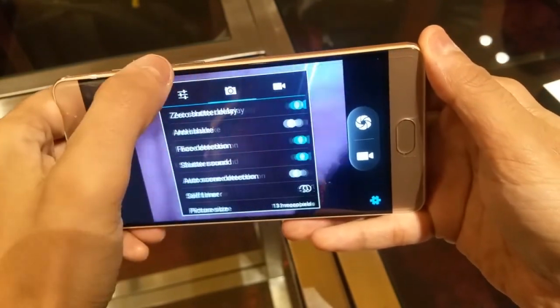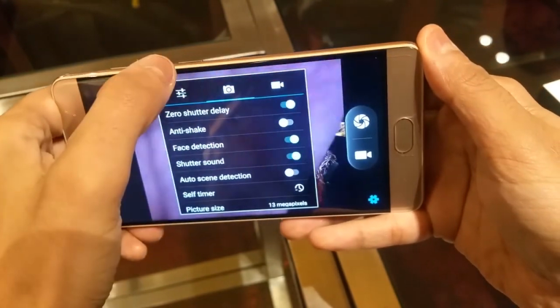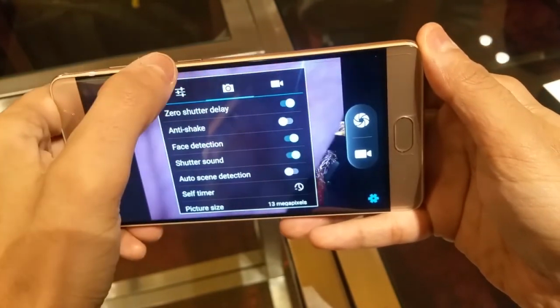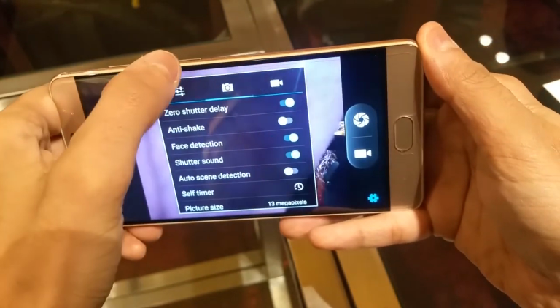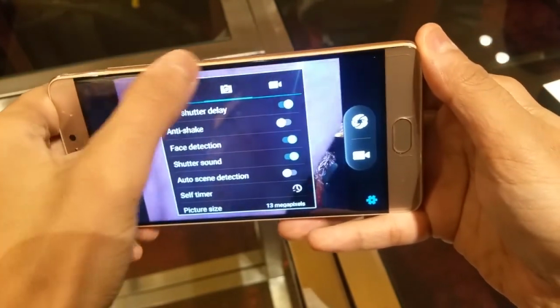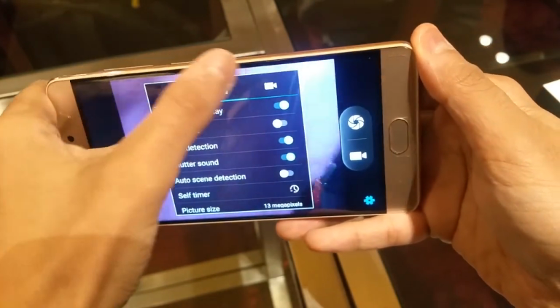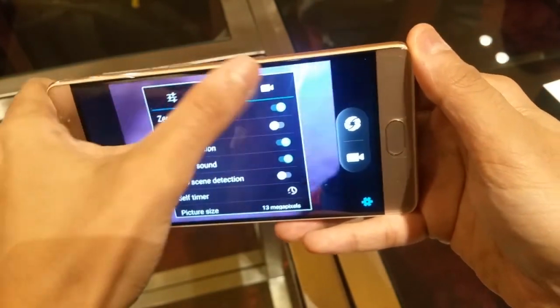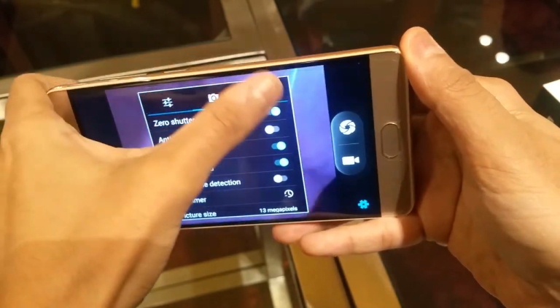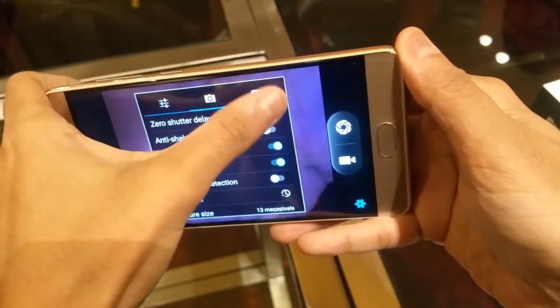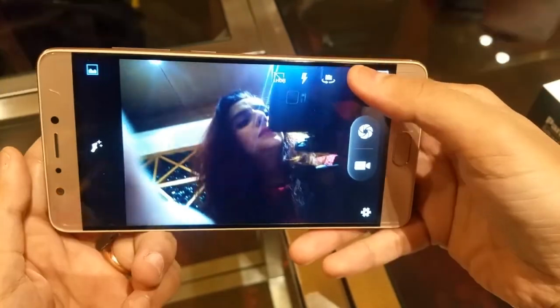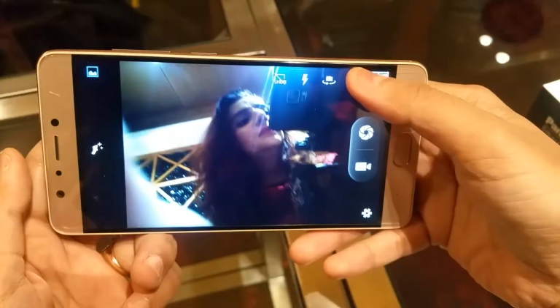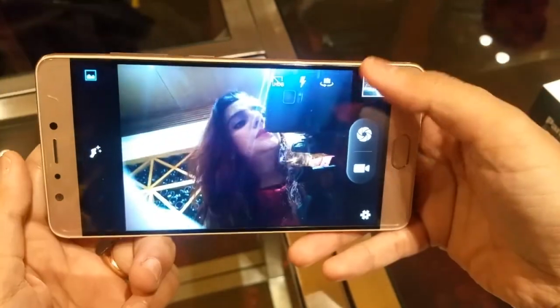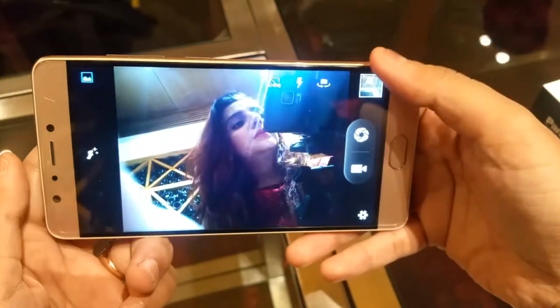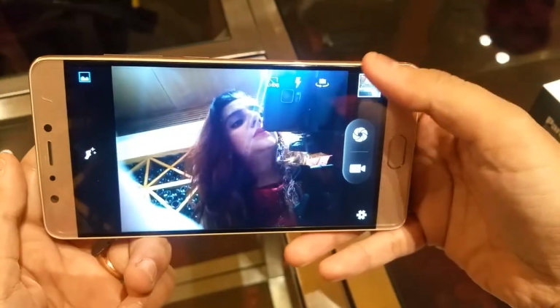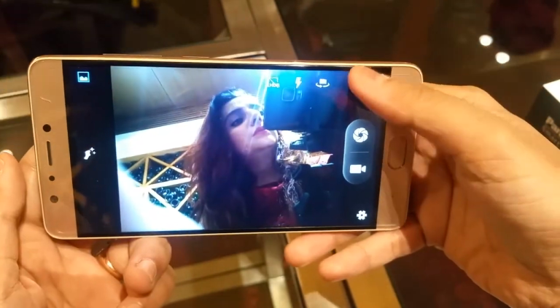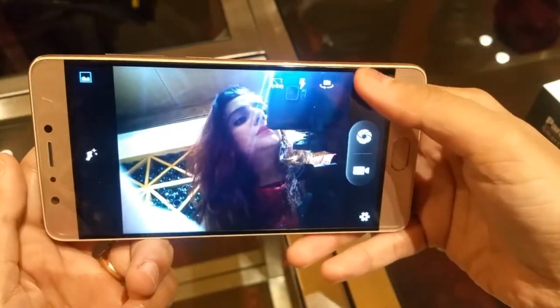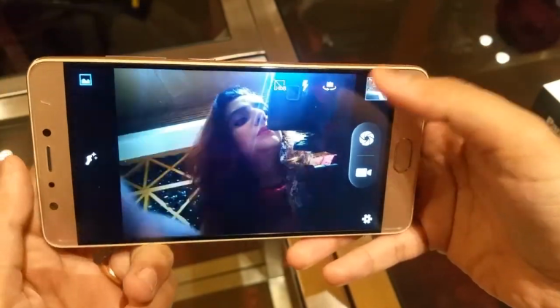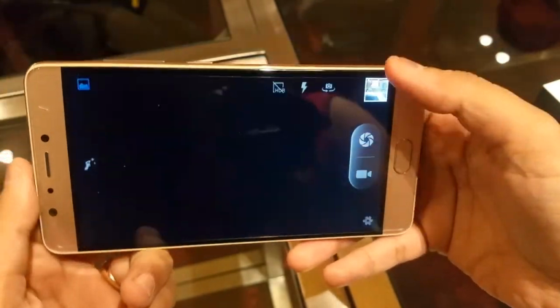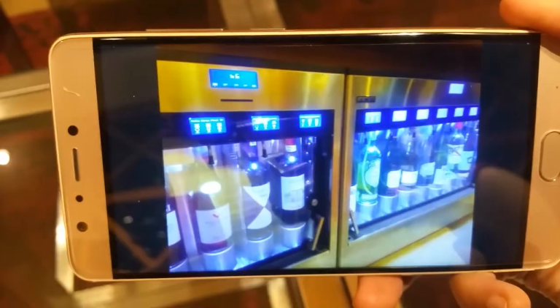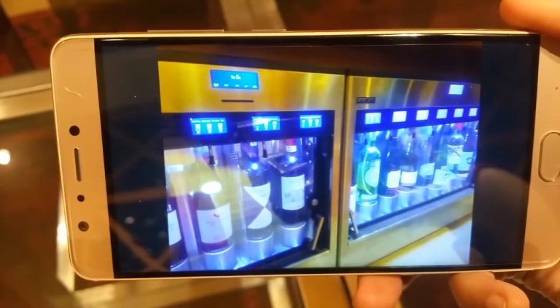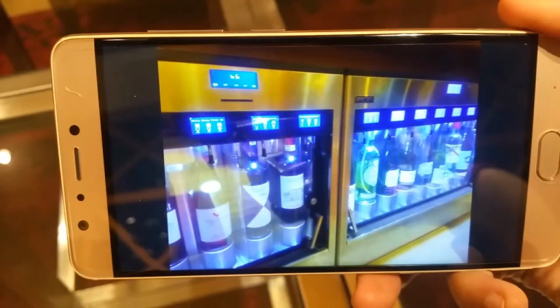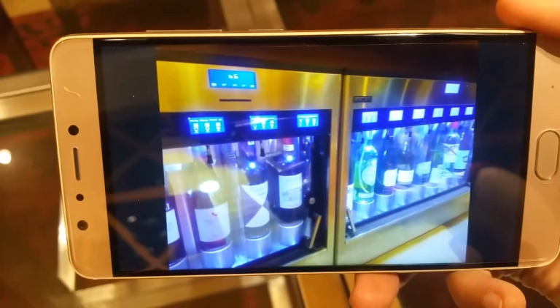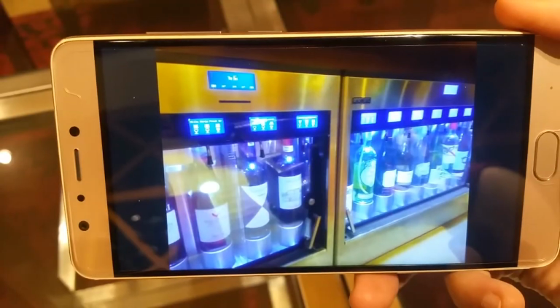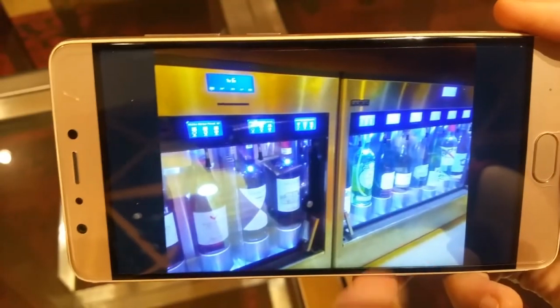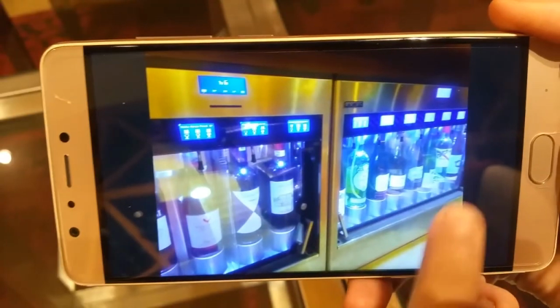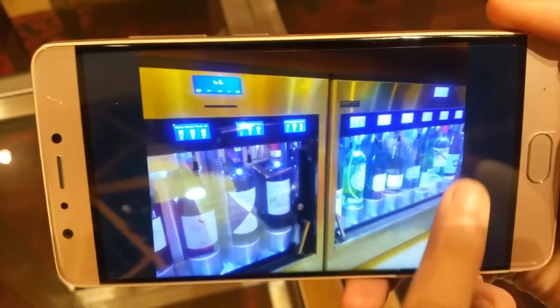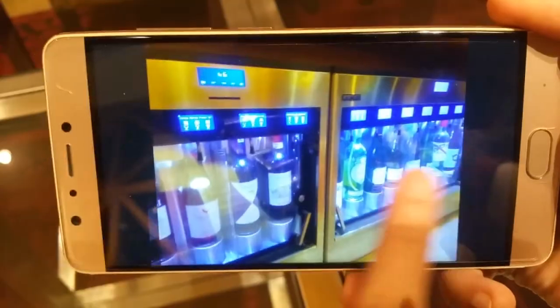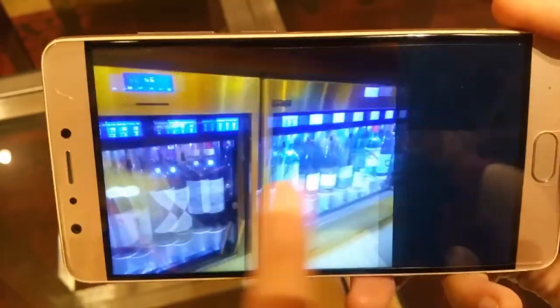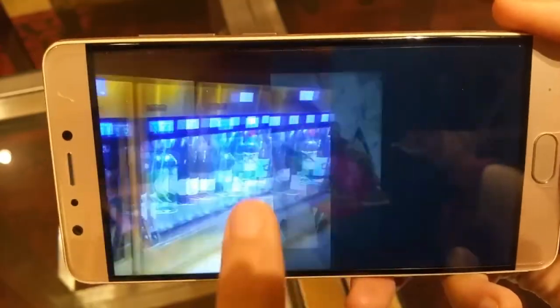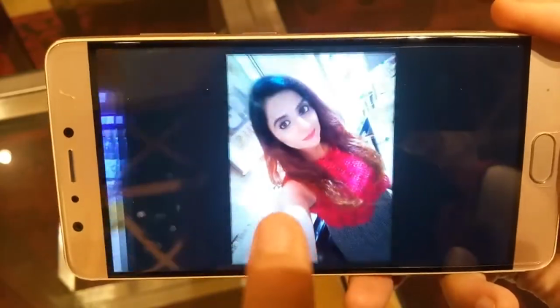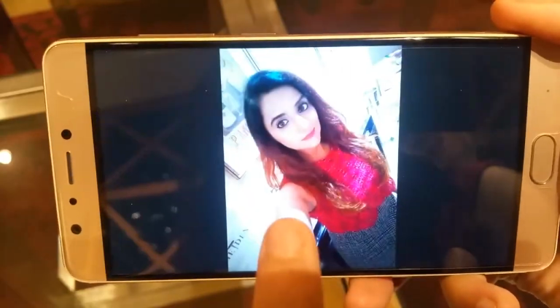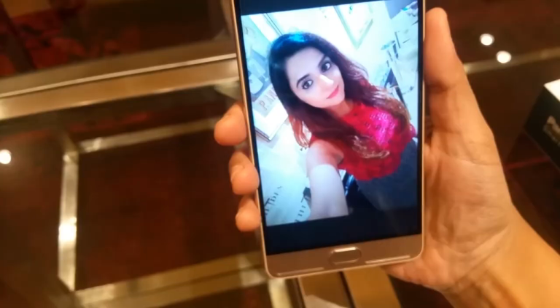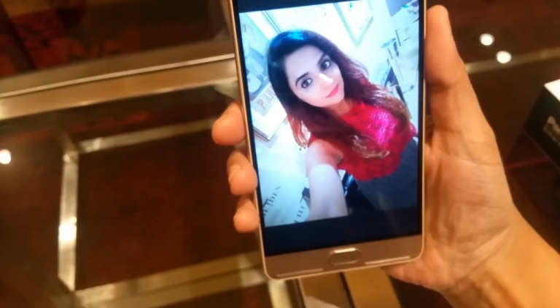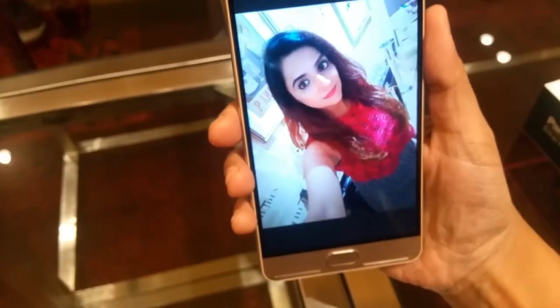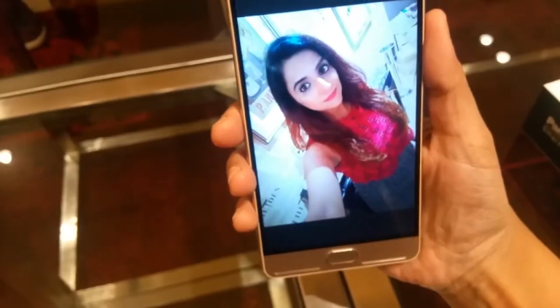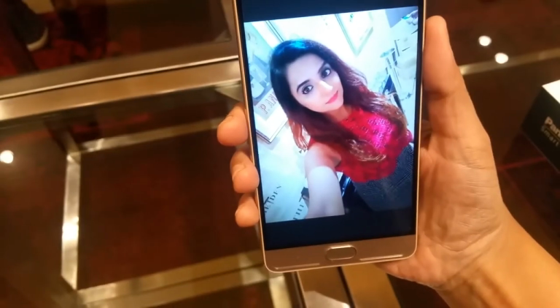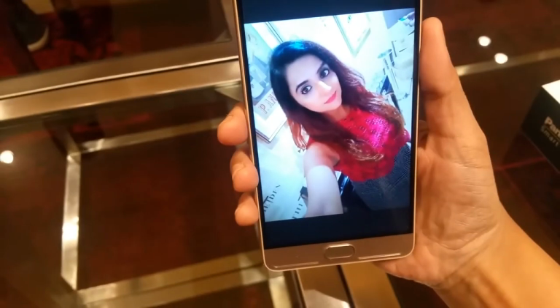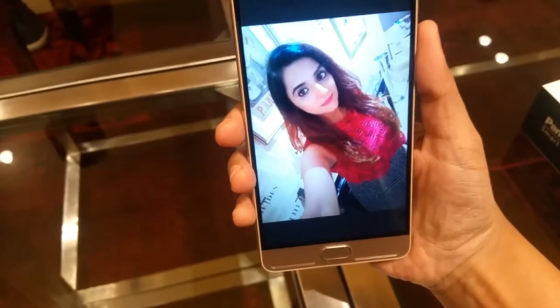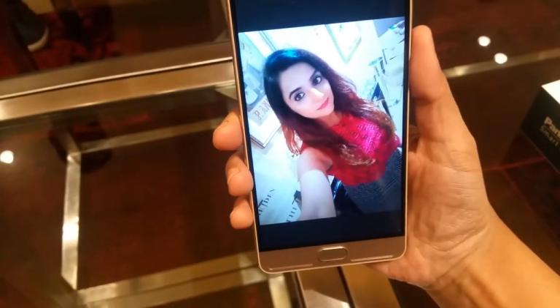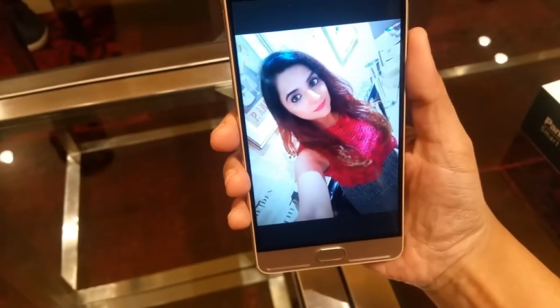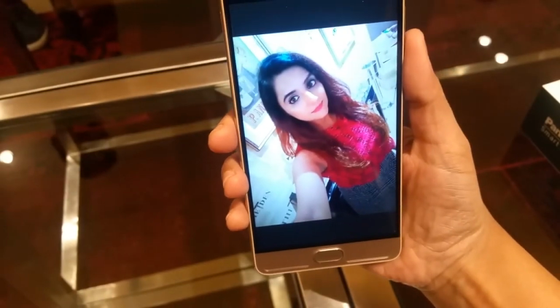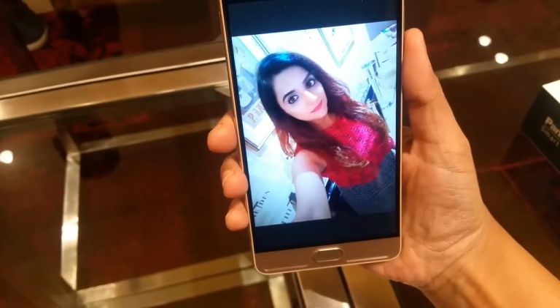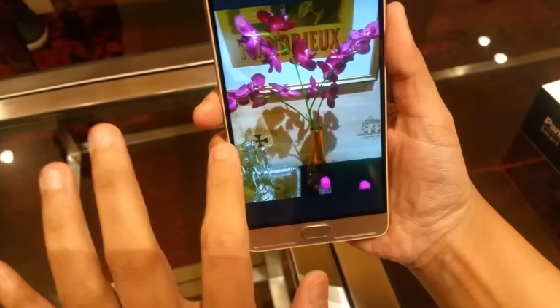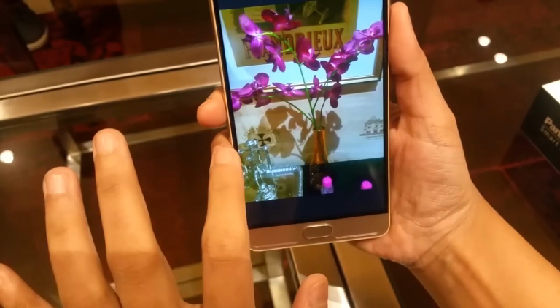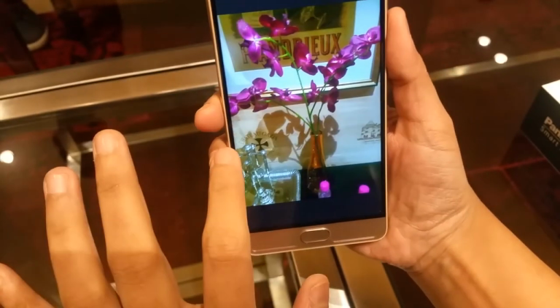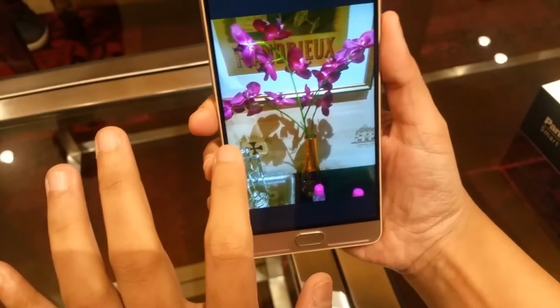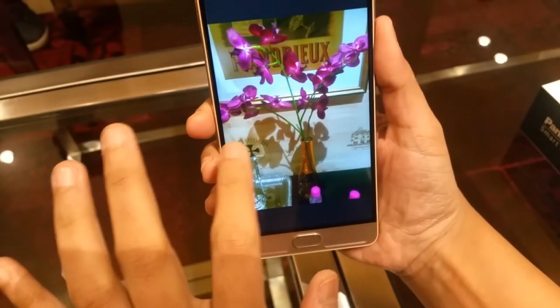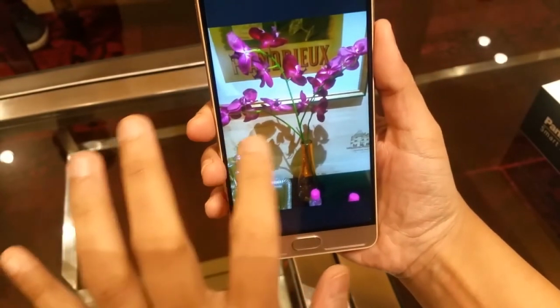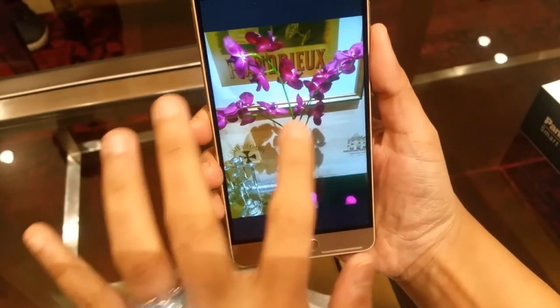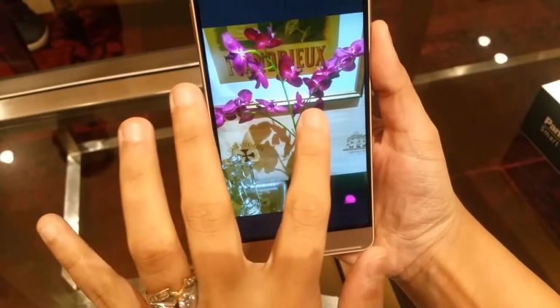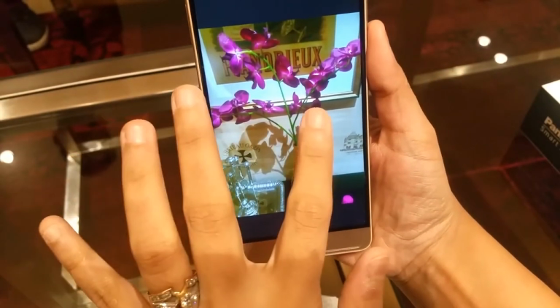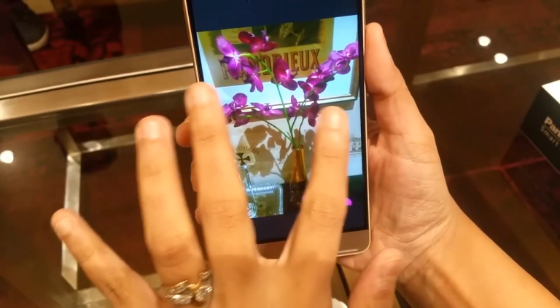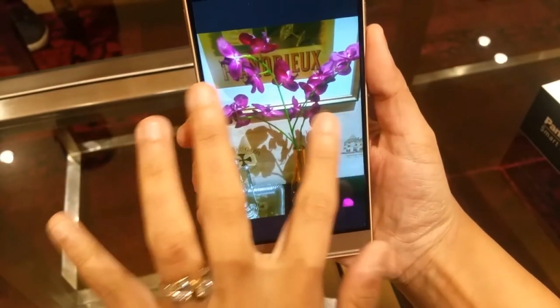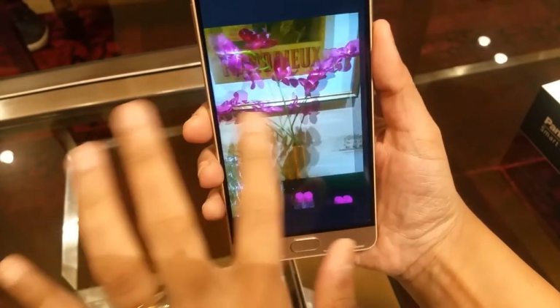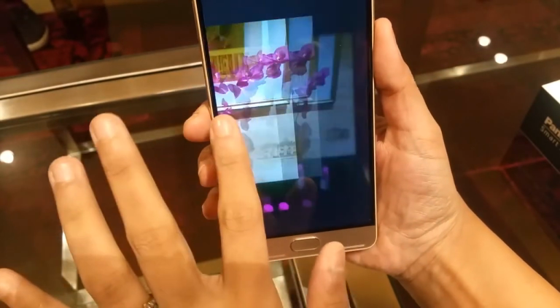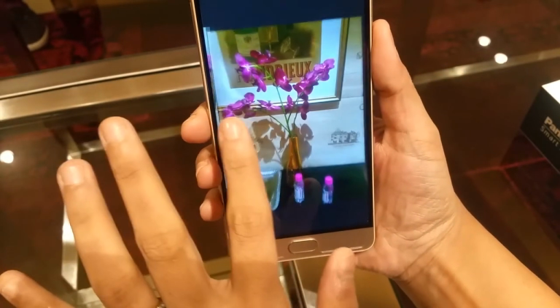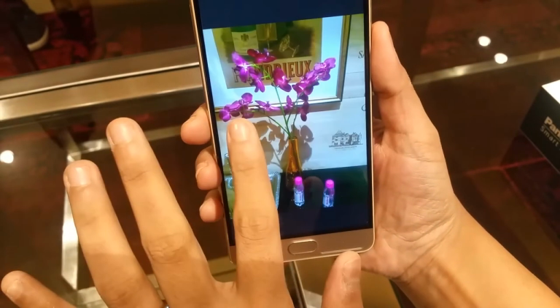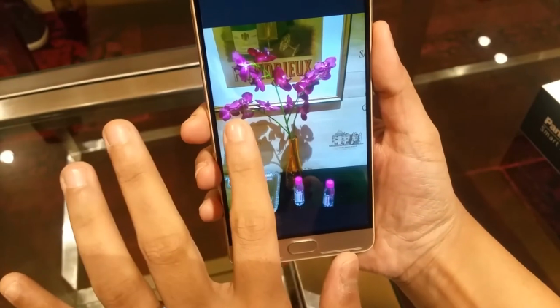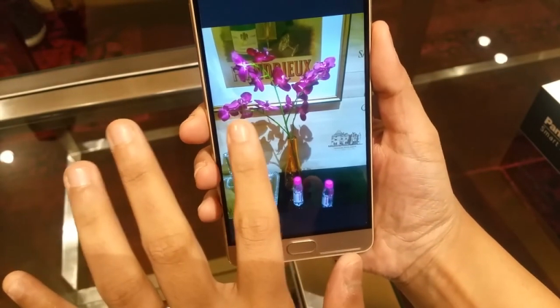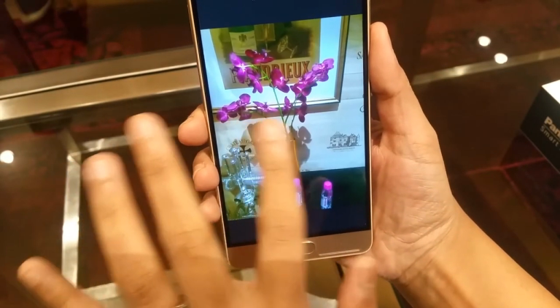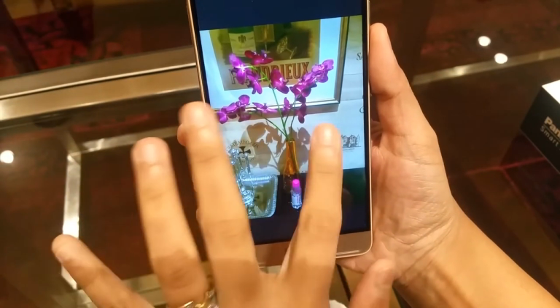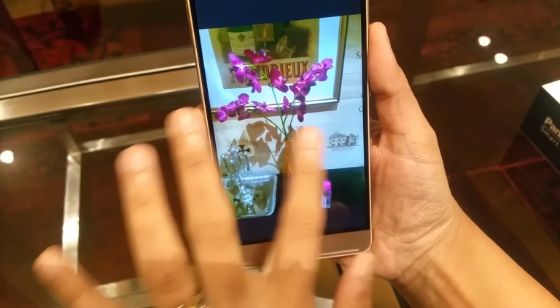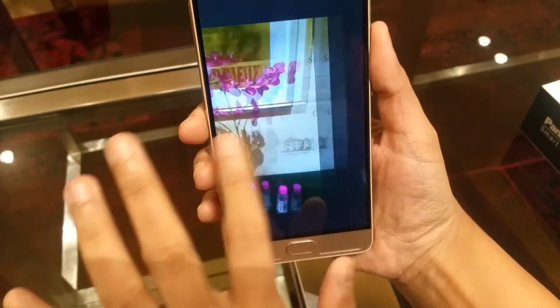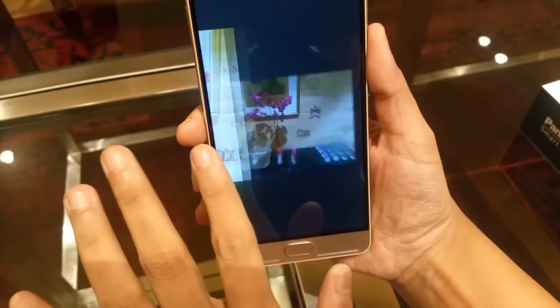Let's look at some sample photos. Here we have selfies taken with the front camera and images taken with the back camera.